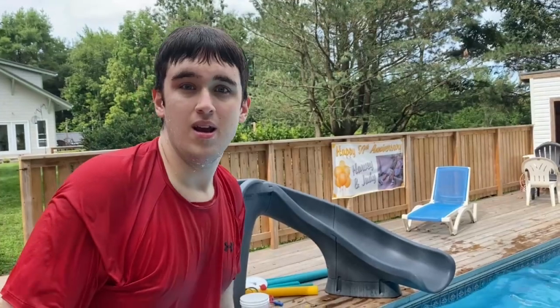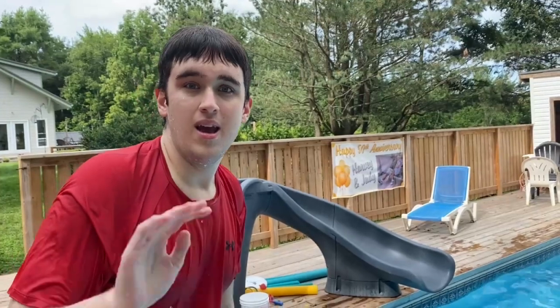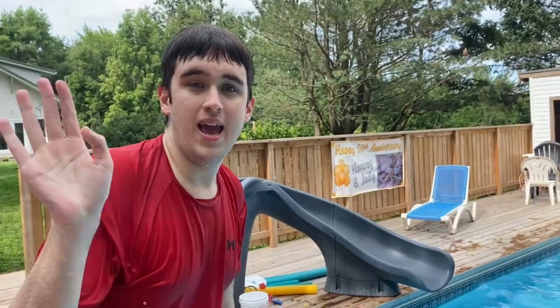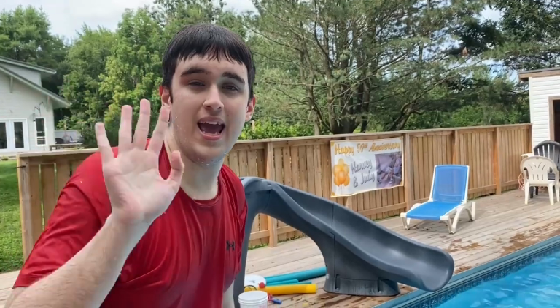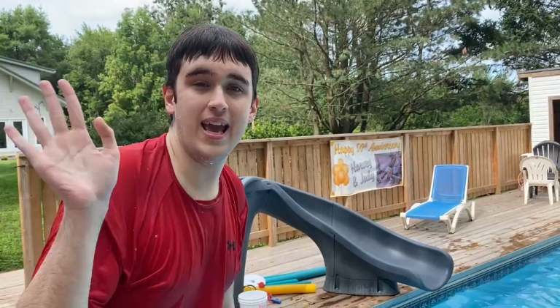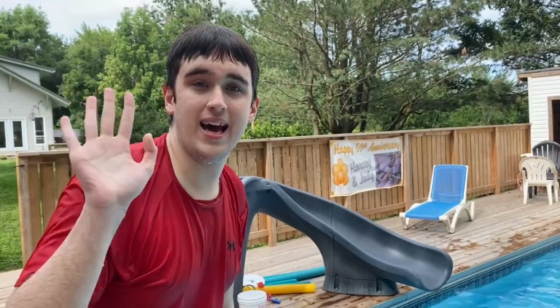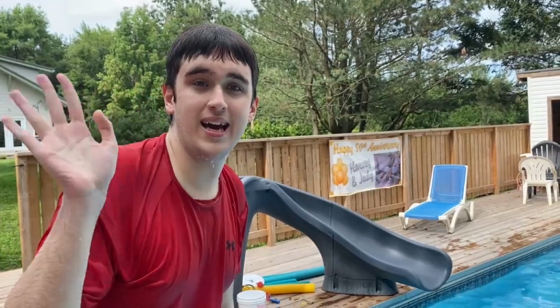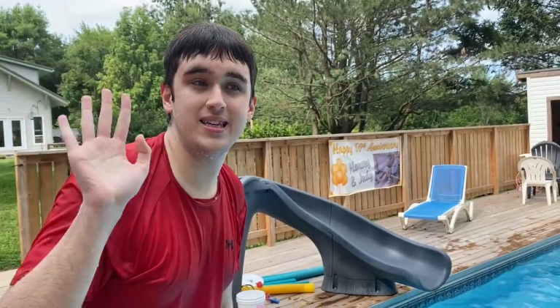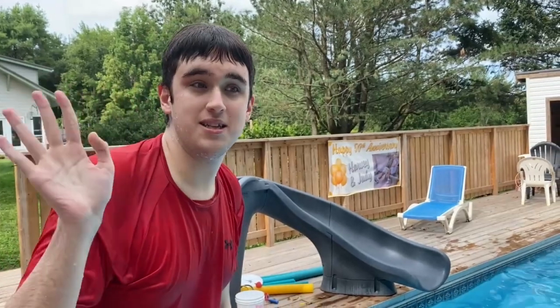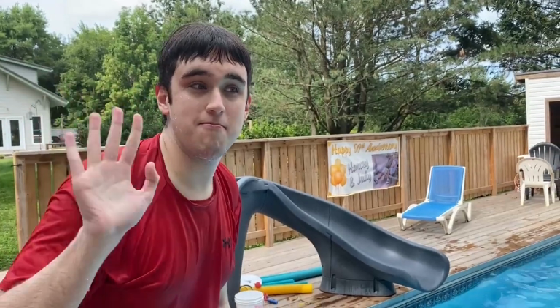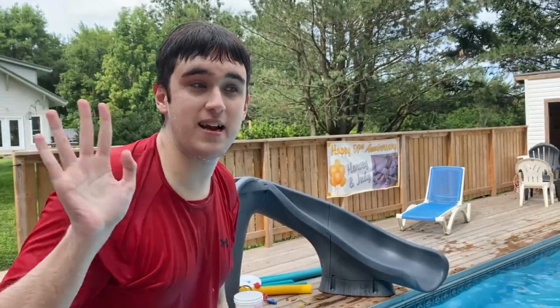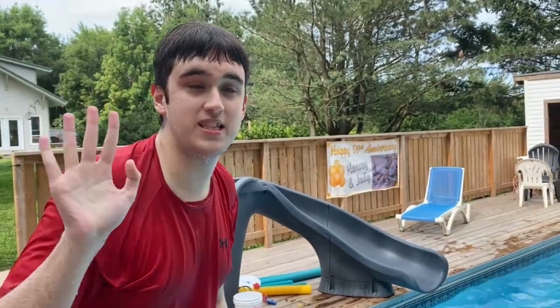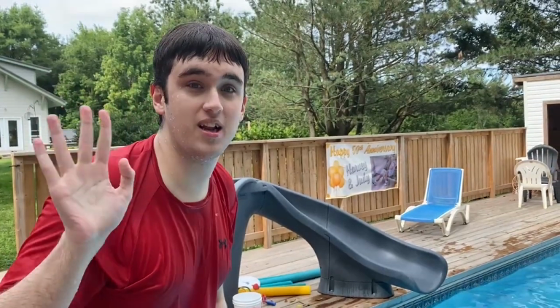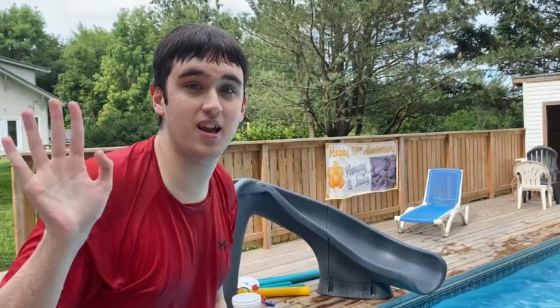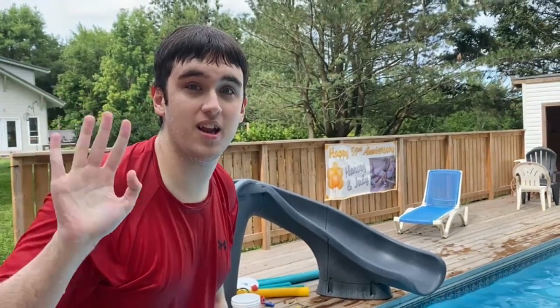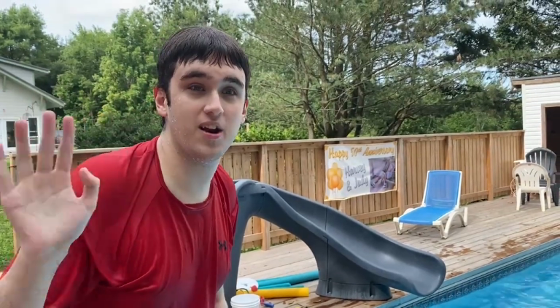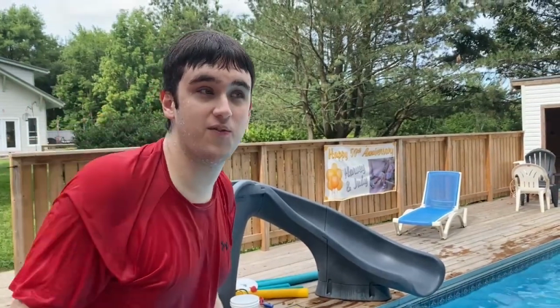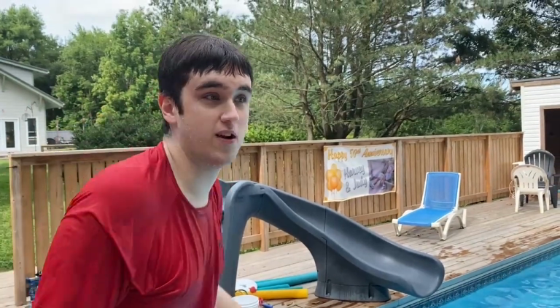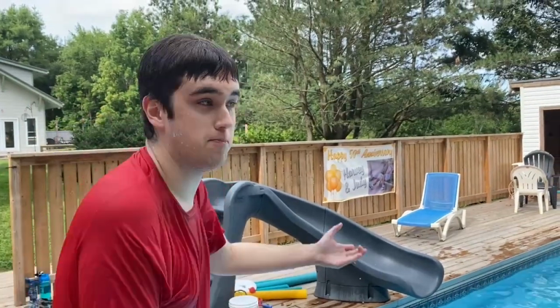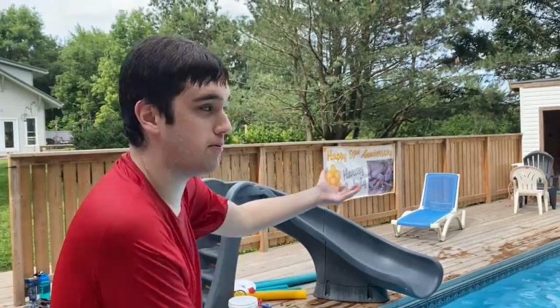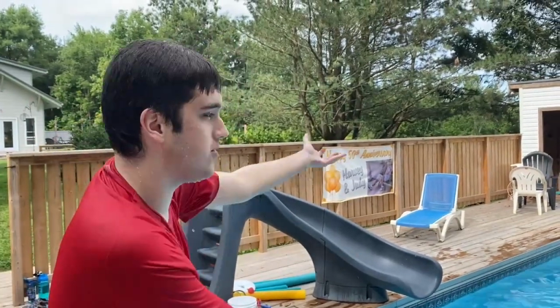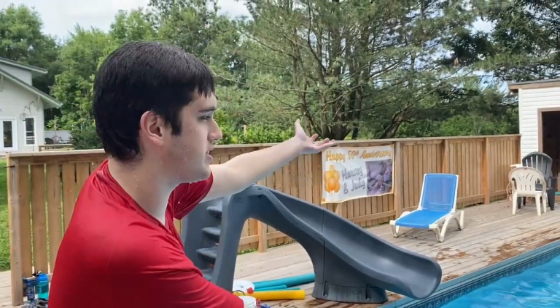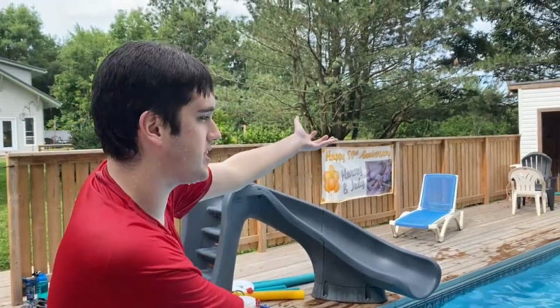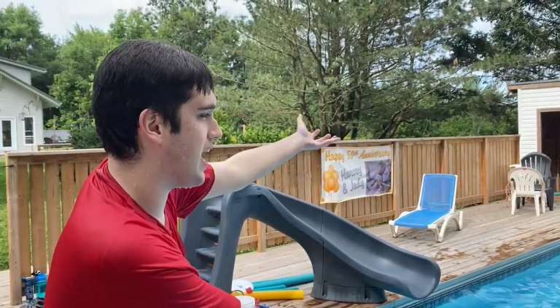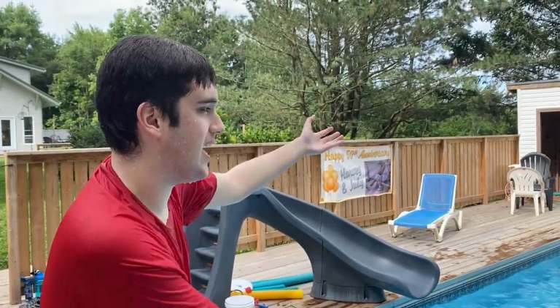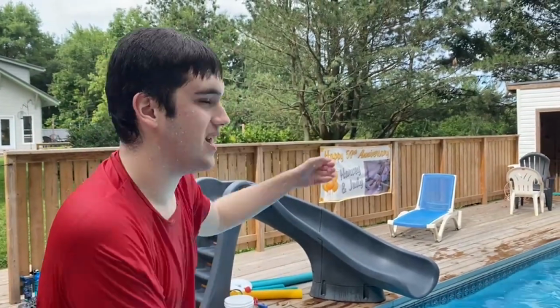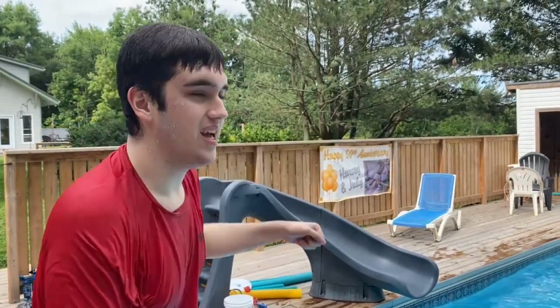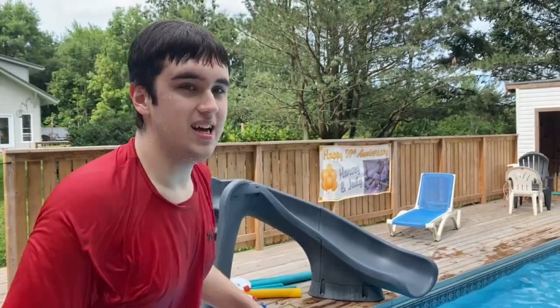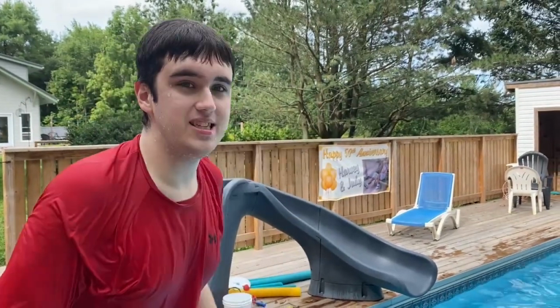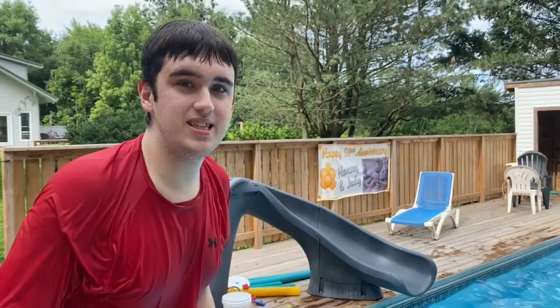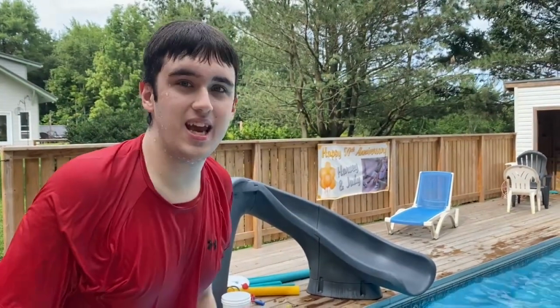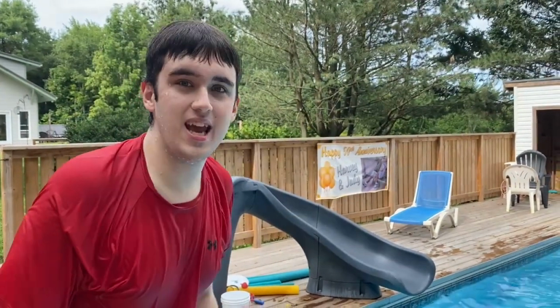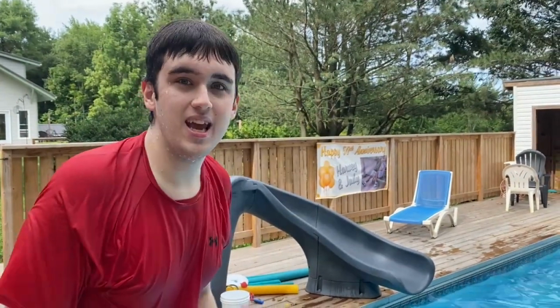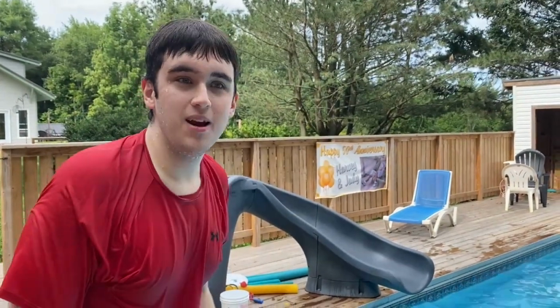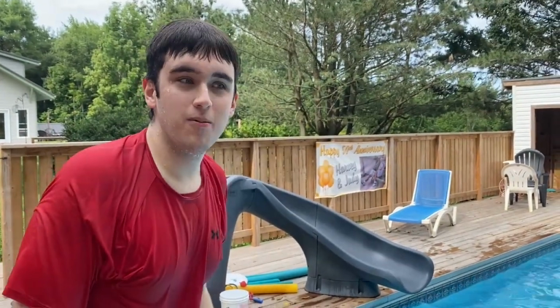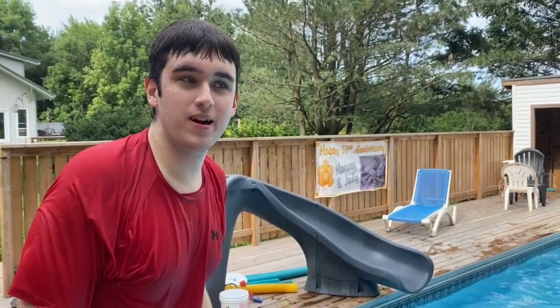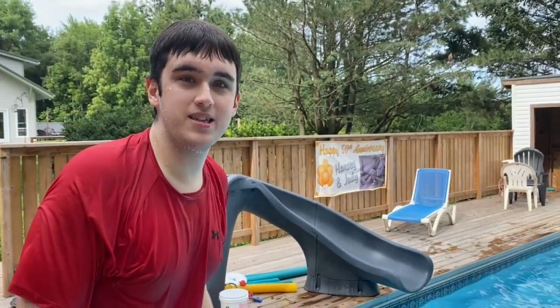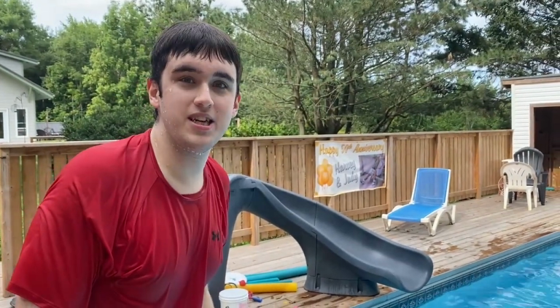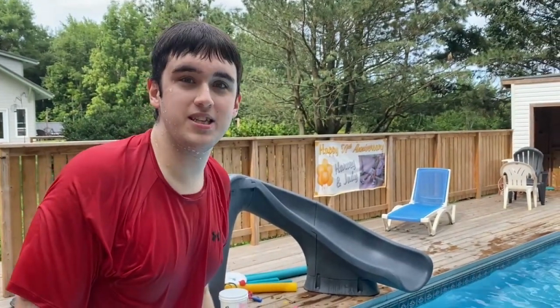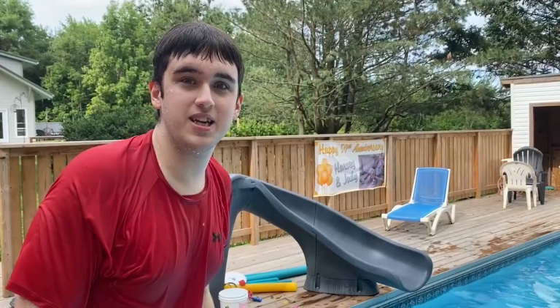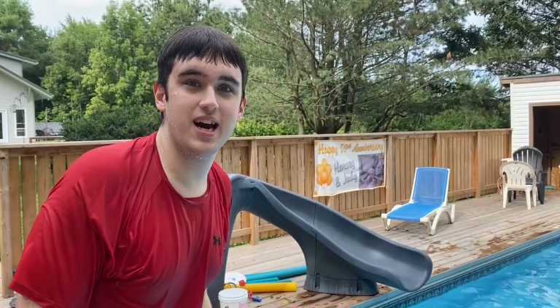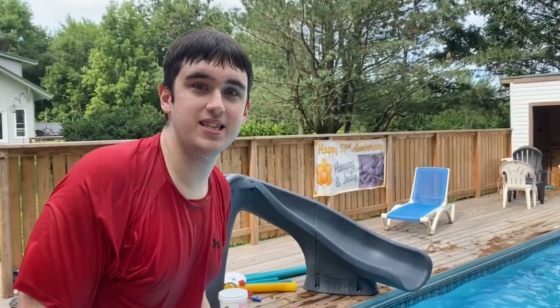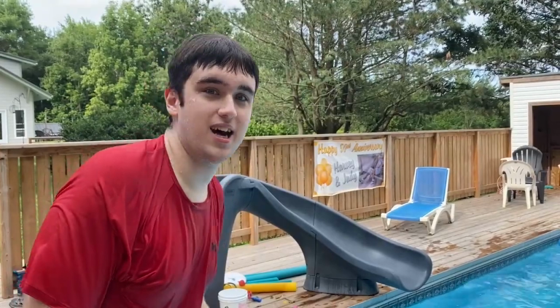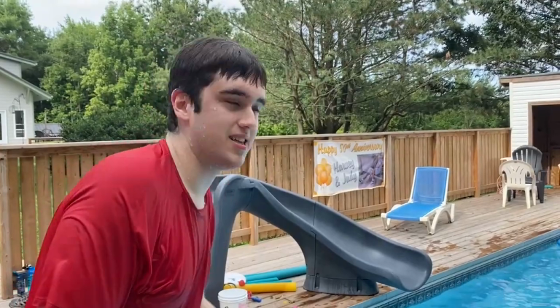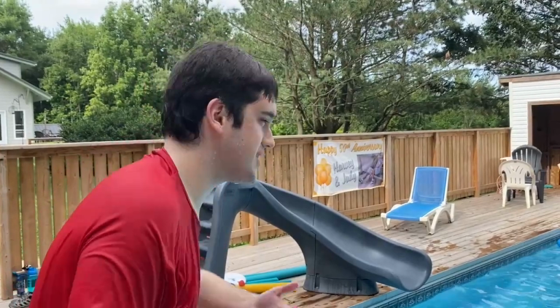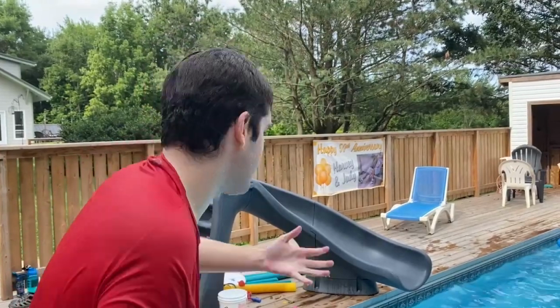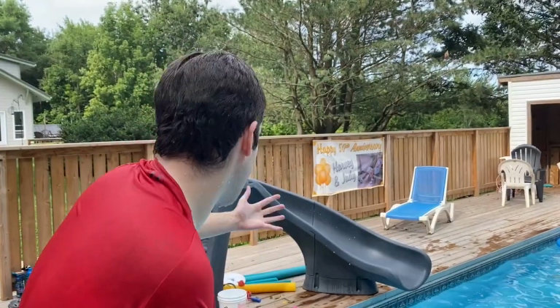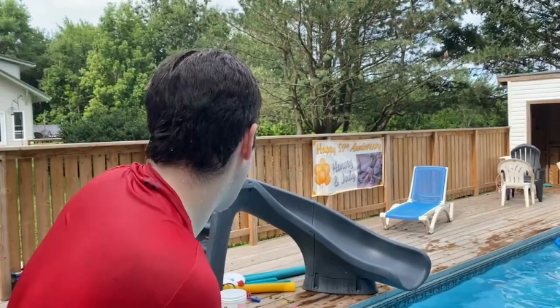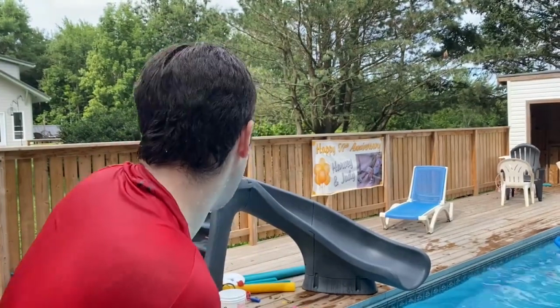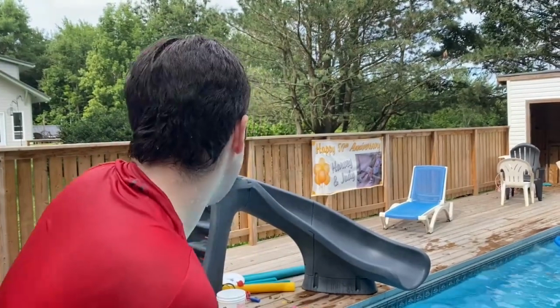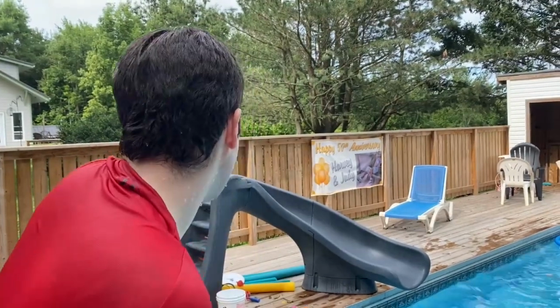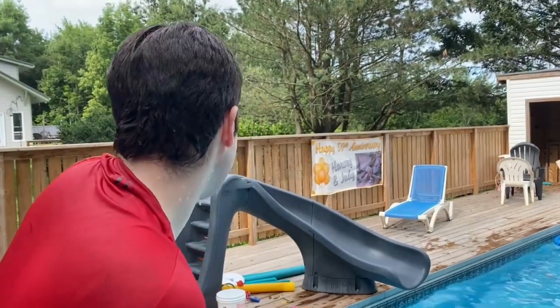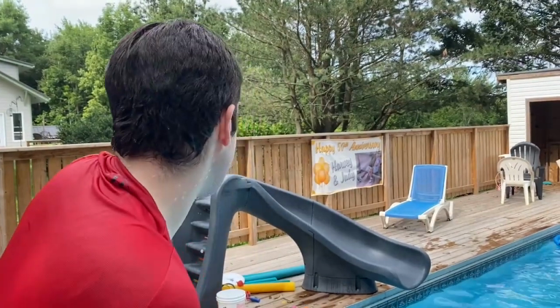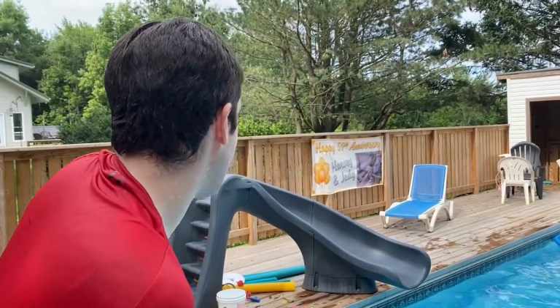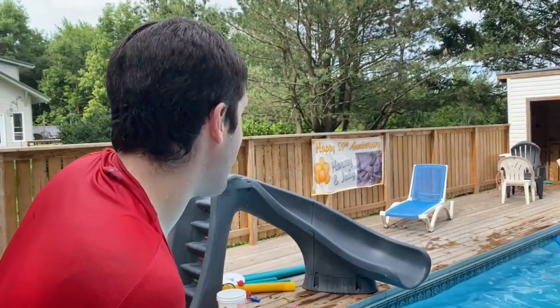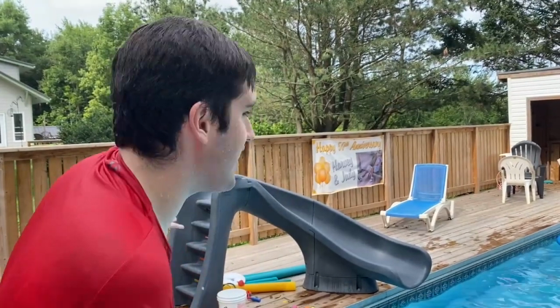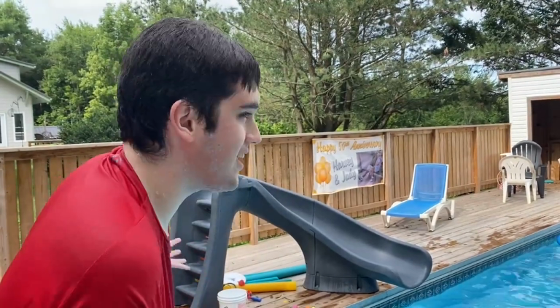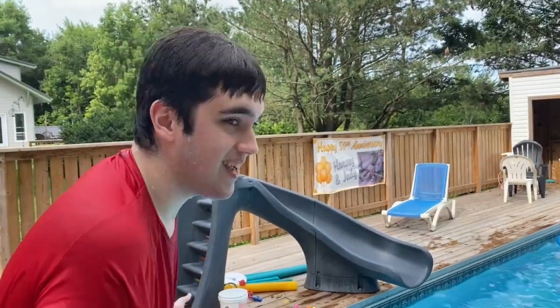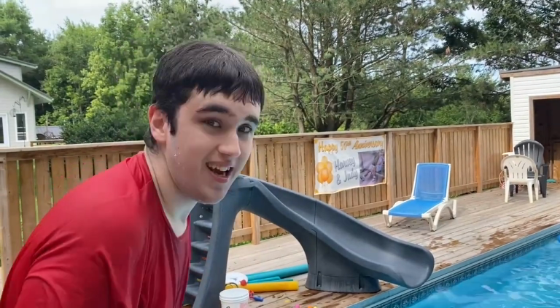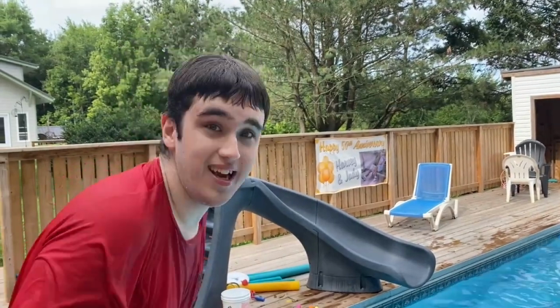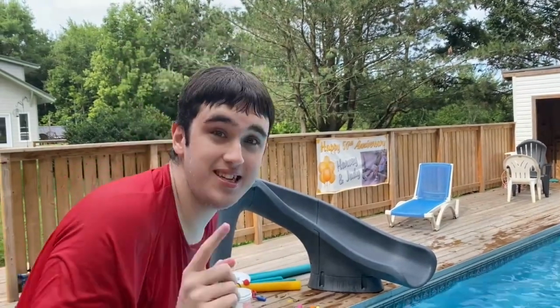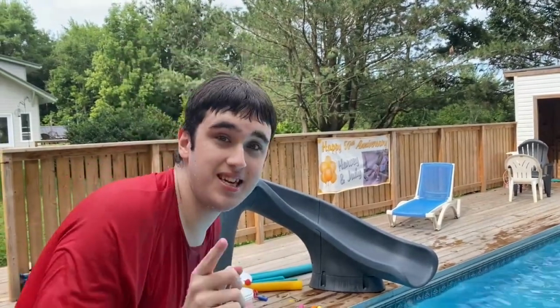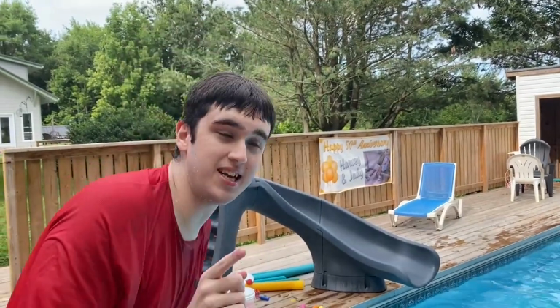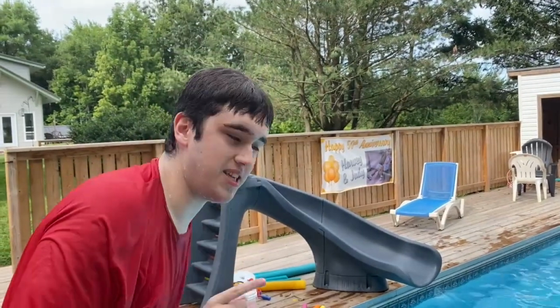Hey guys, Matzilla here from the poolside. Today we're going to teach you guys how to slide on a slide. It's easy.